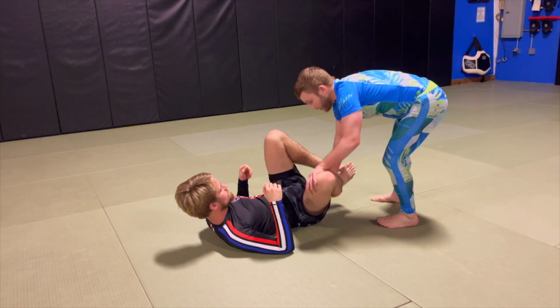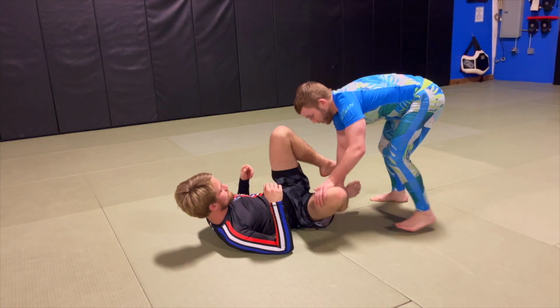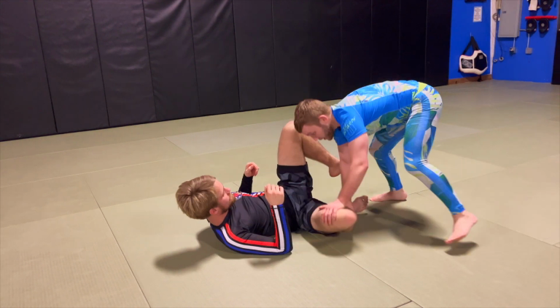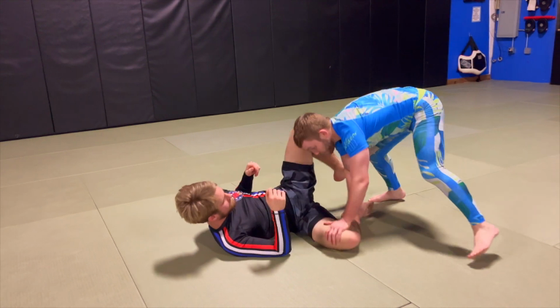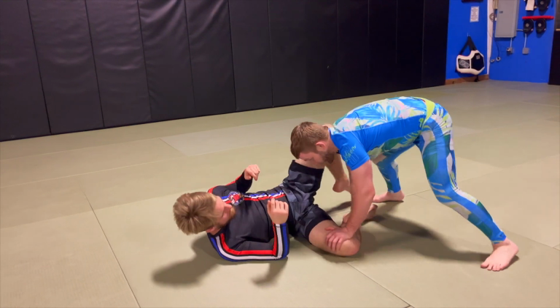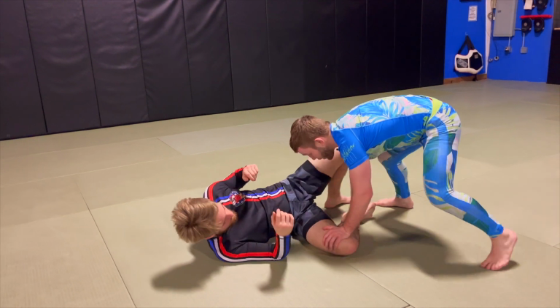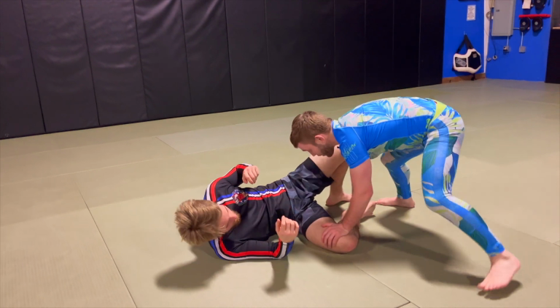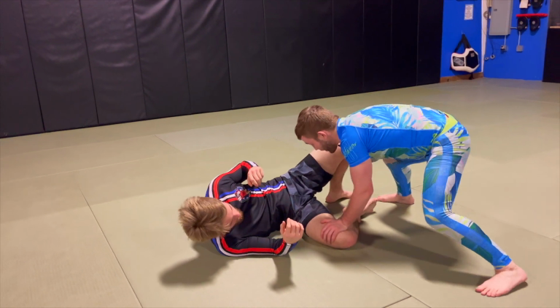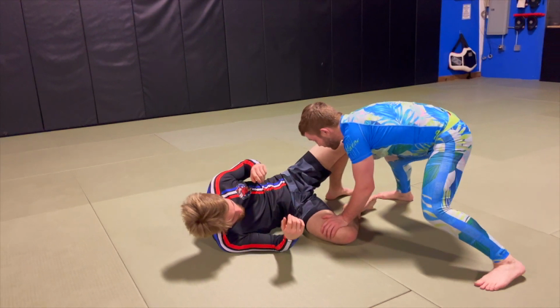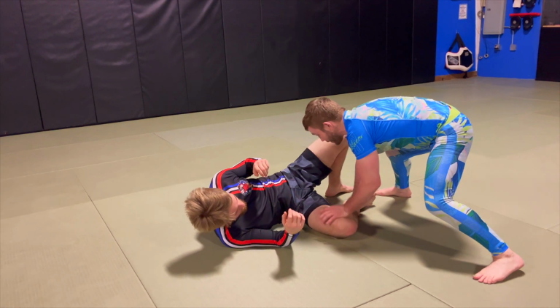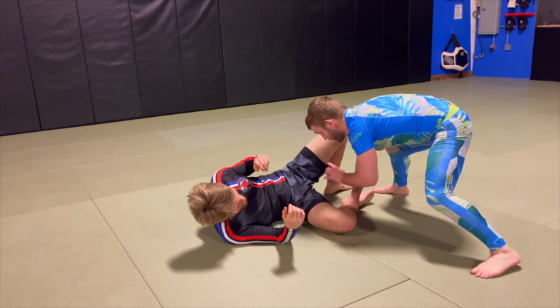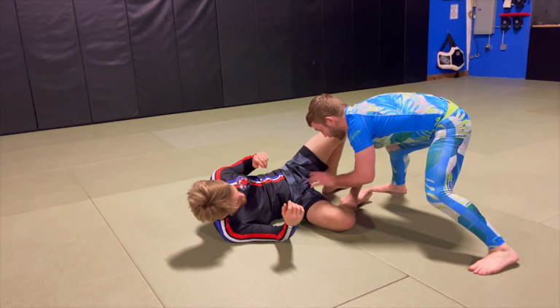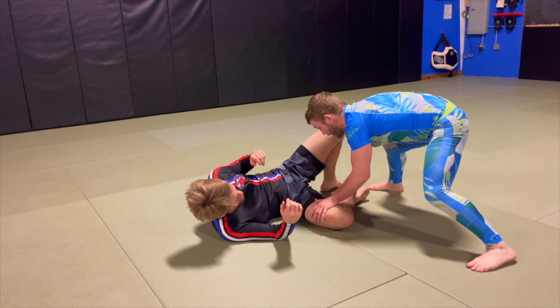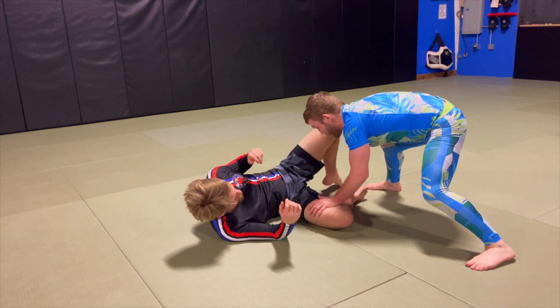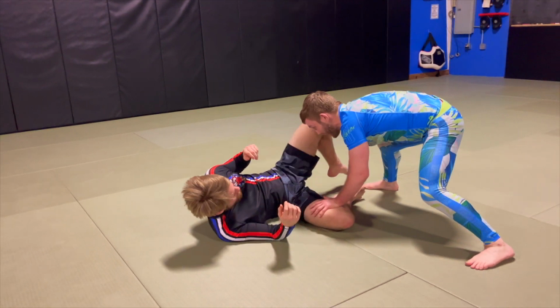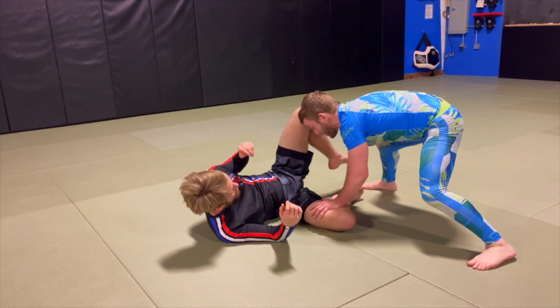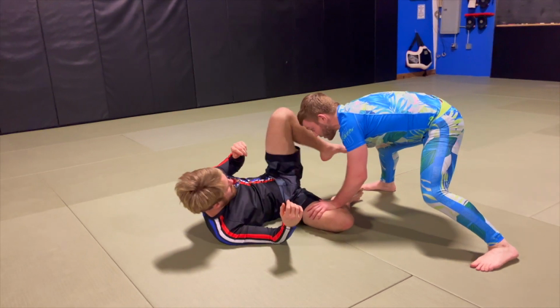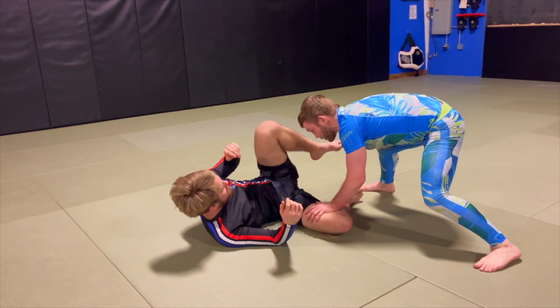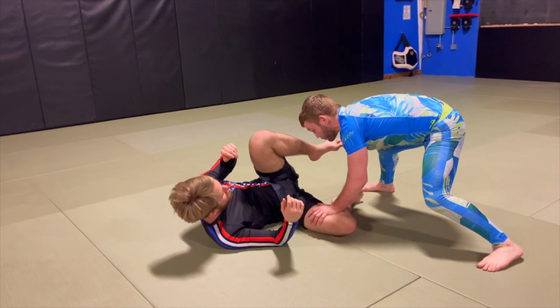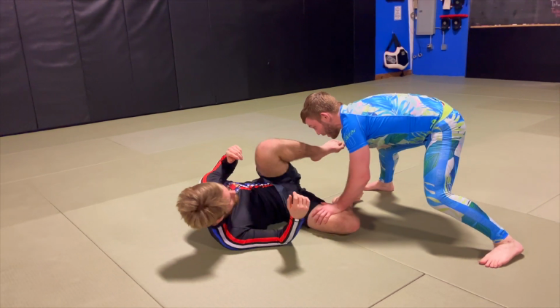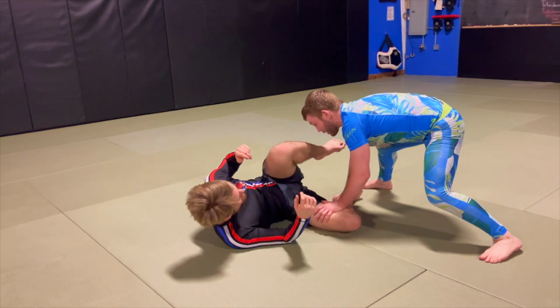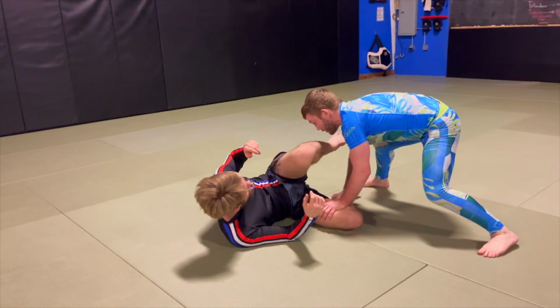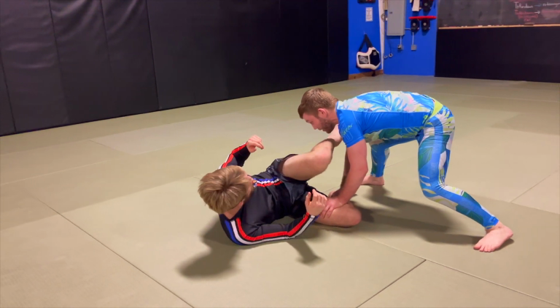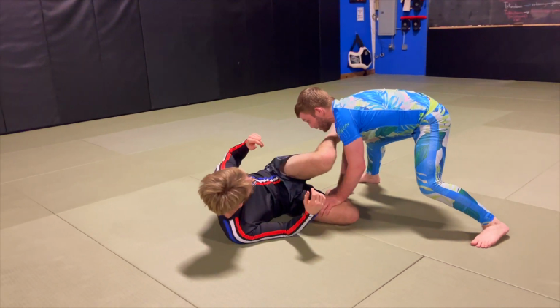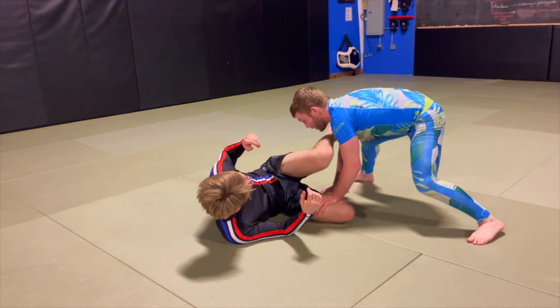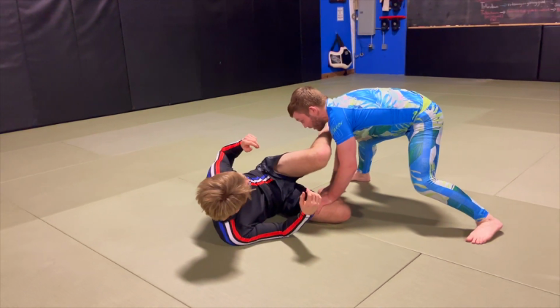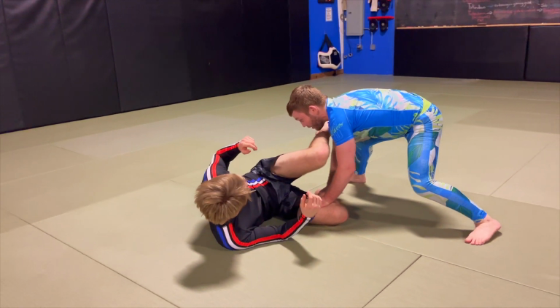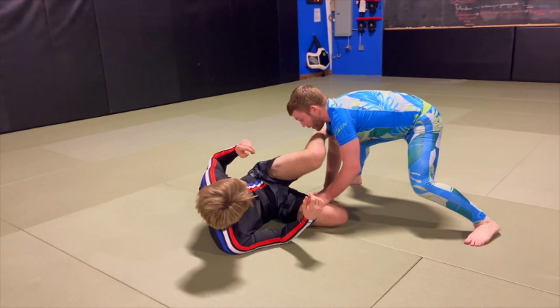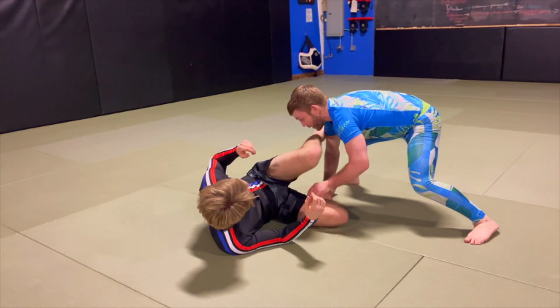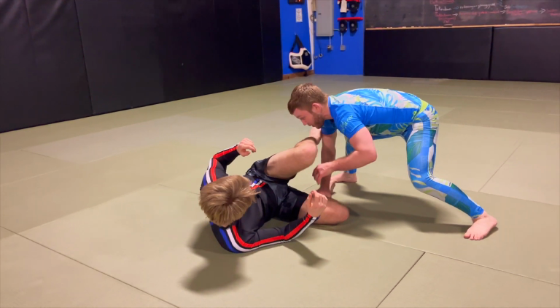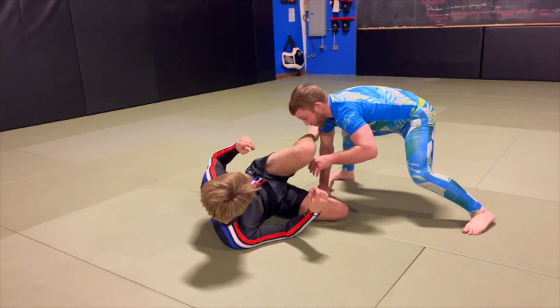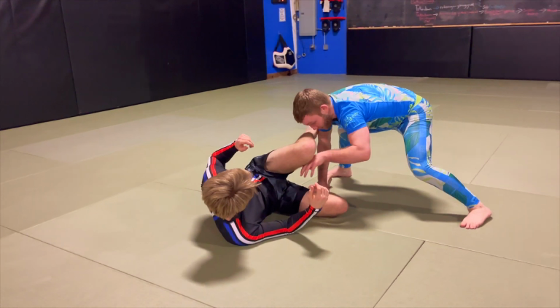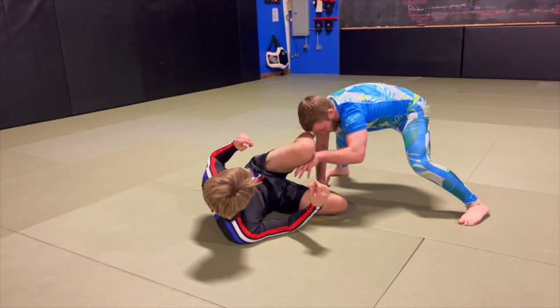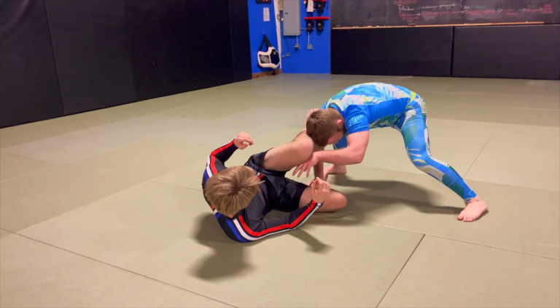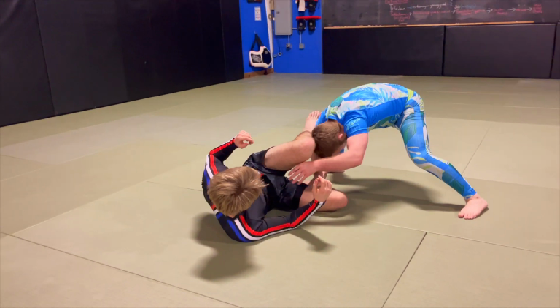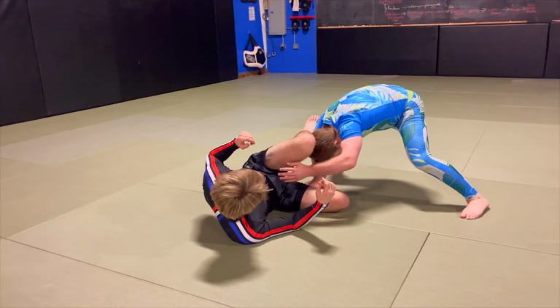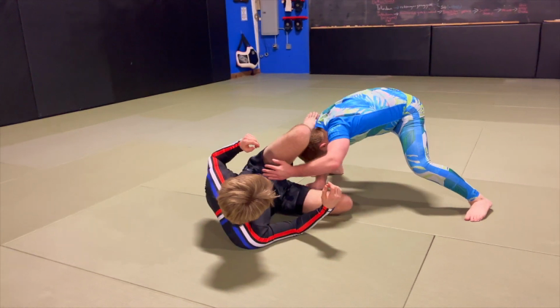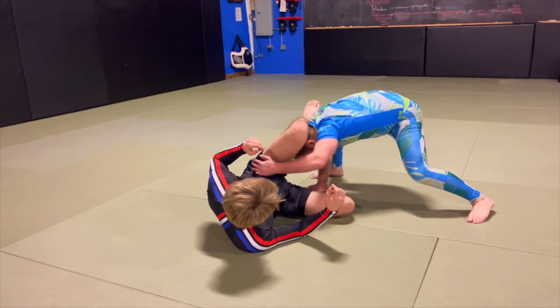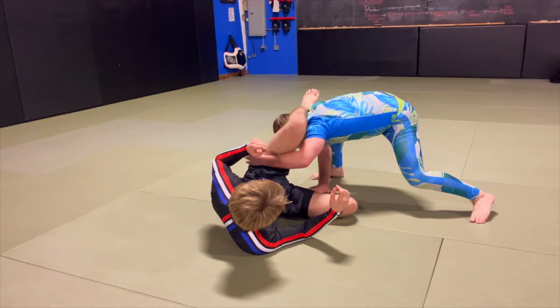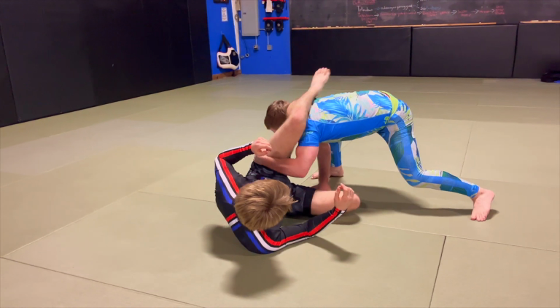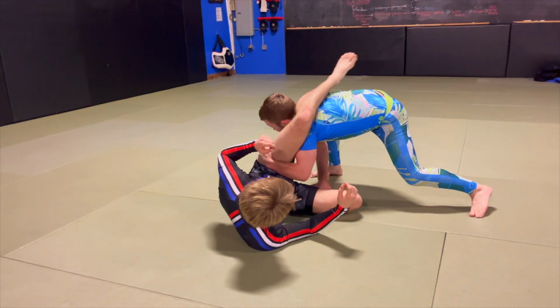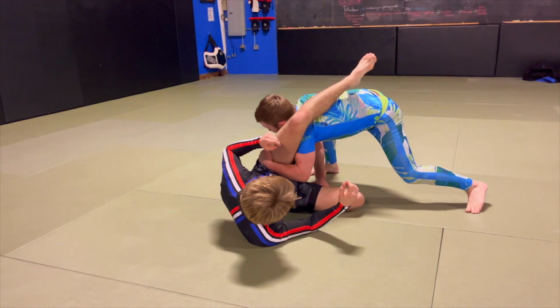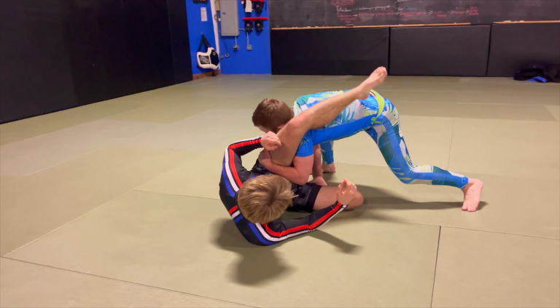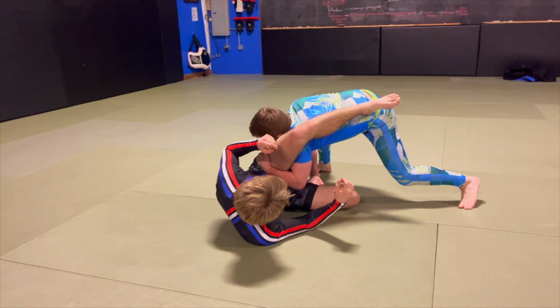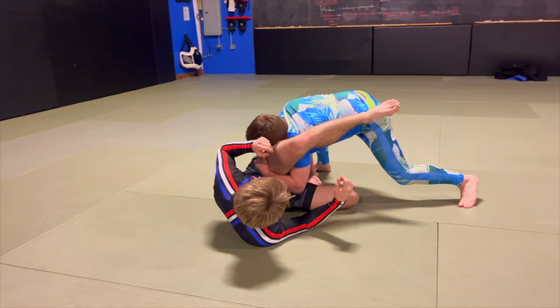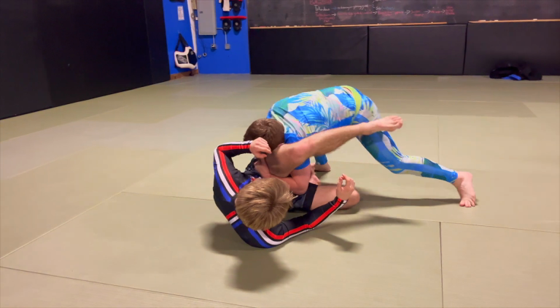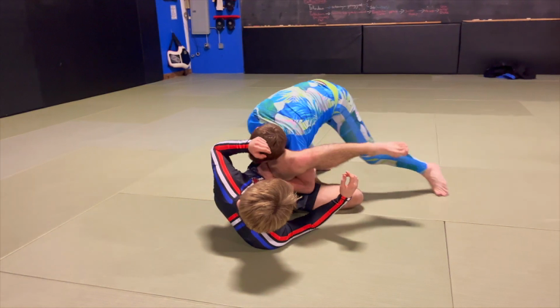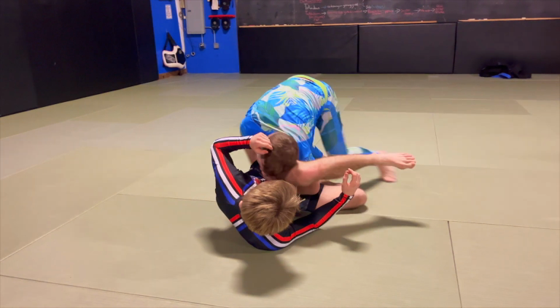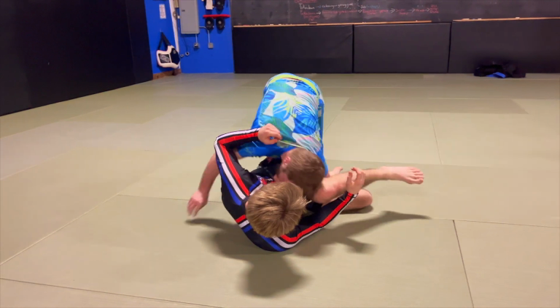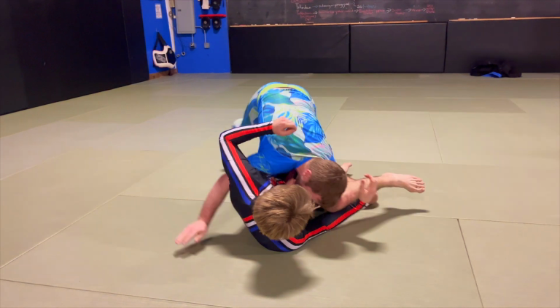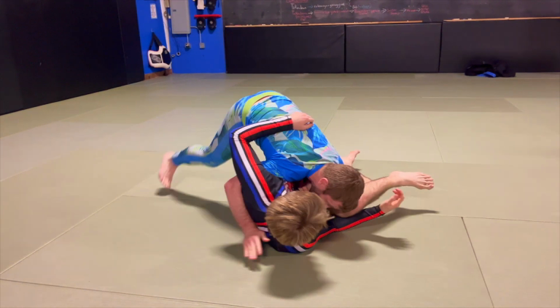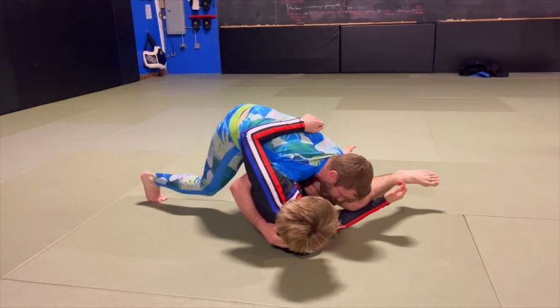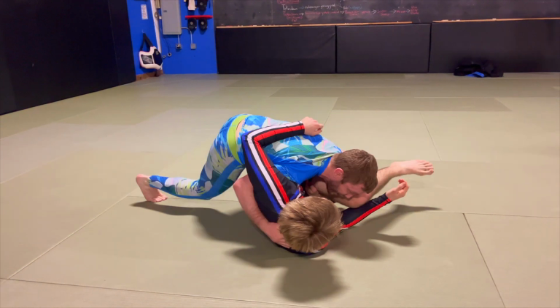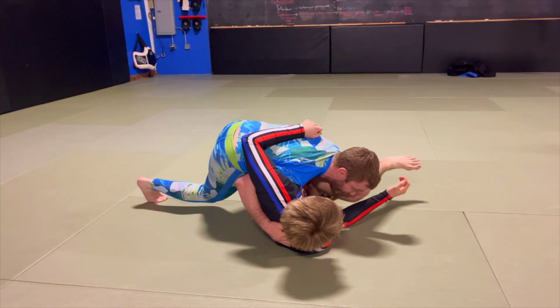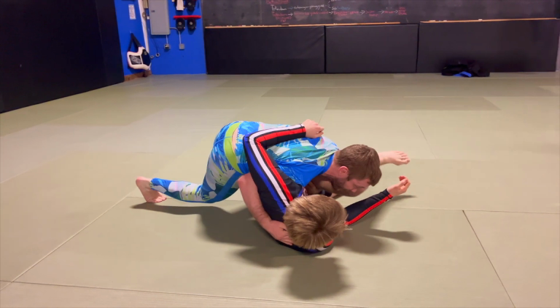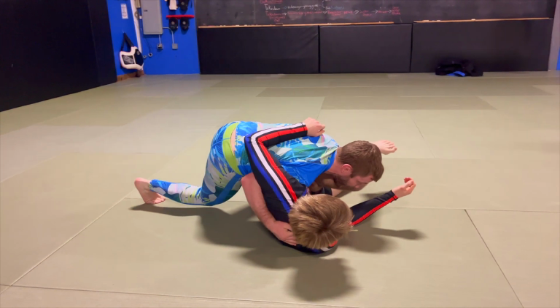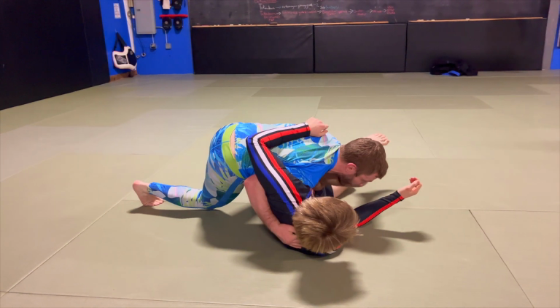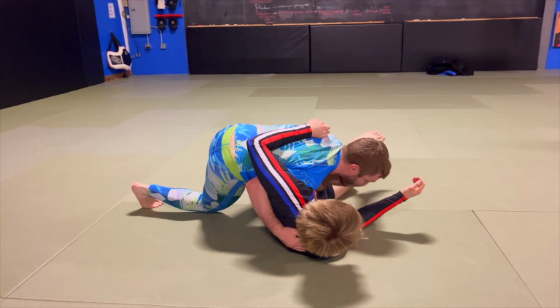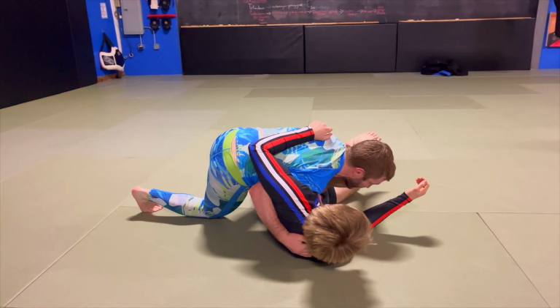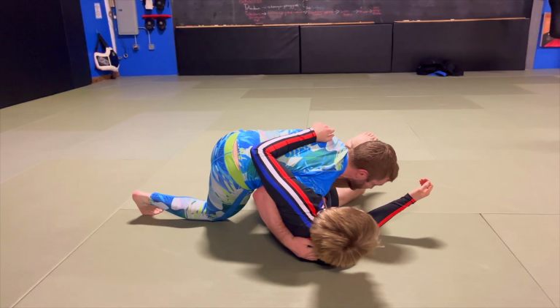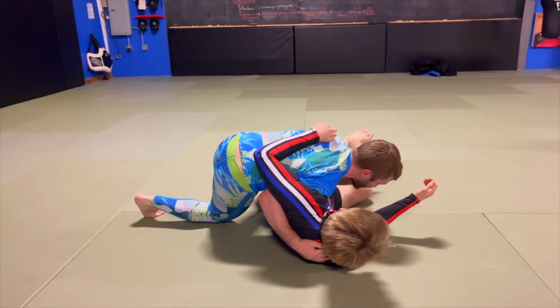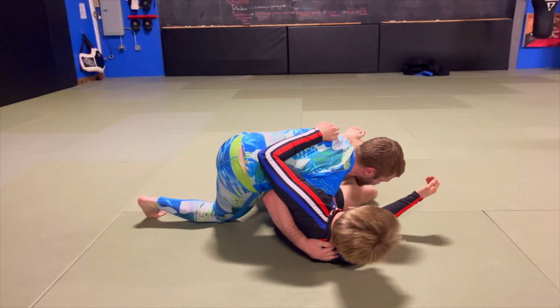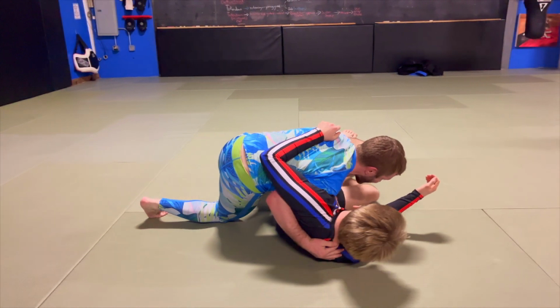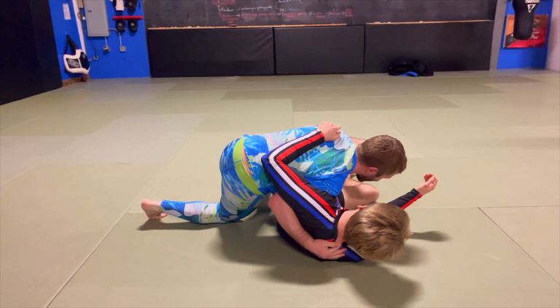If they want to lift that leg up high to try to block me, then I can duck underneath and go around the other side.